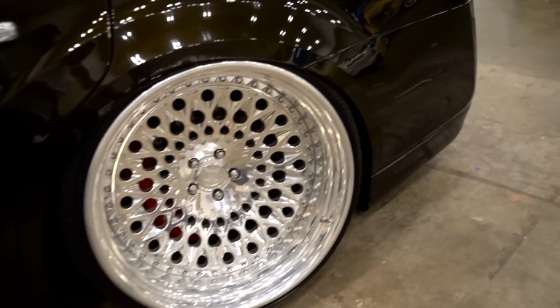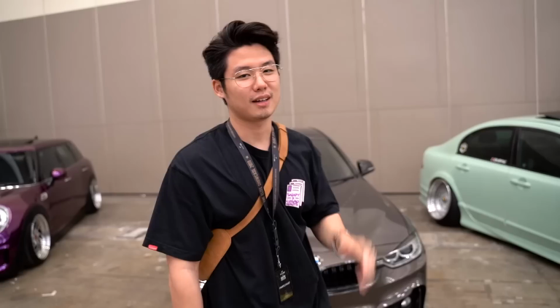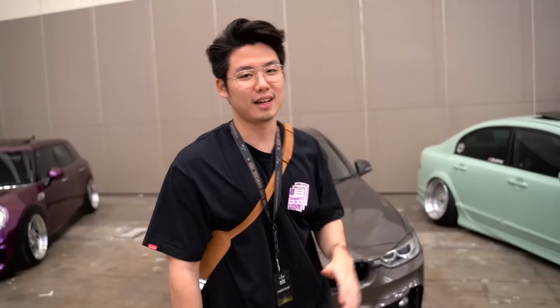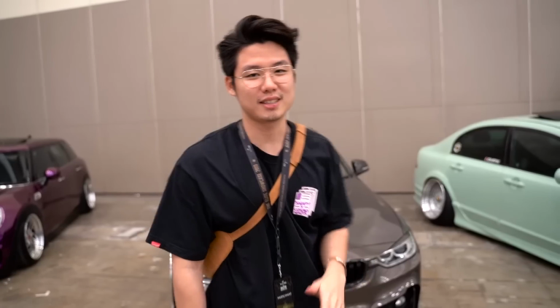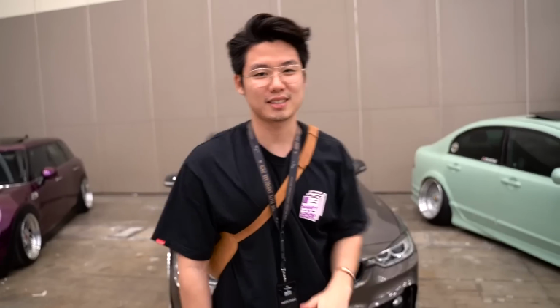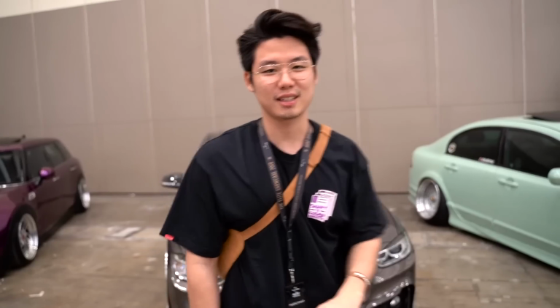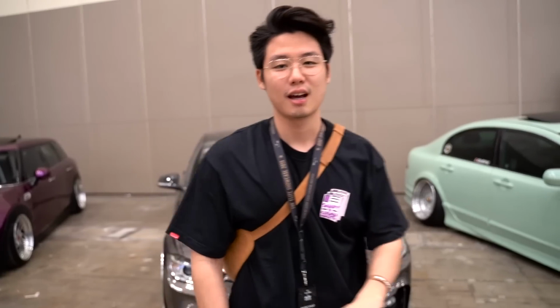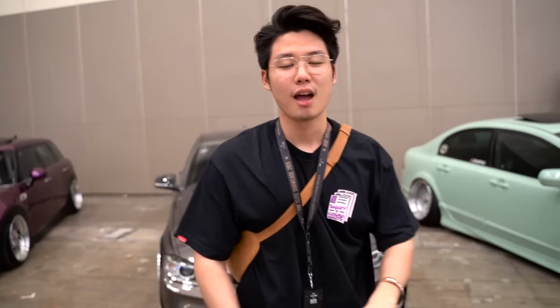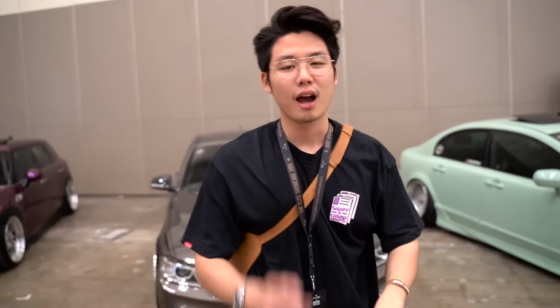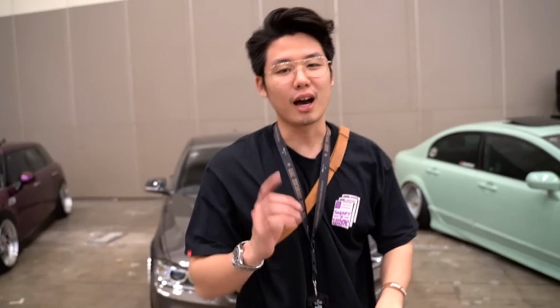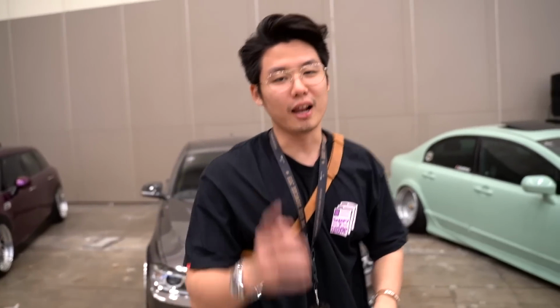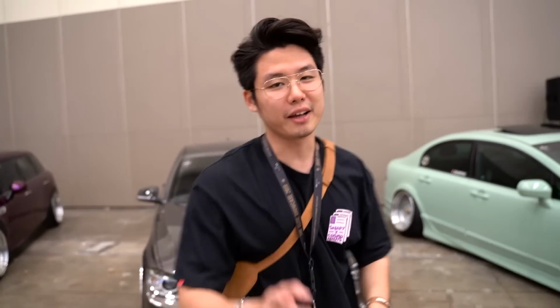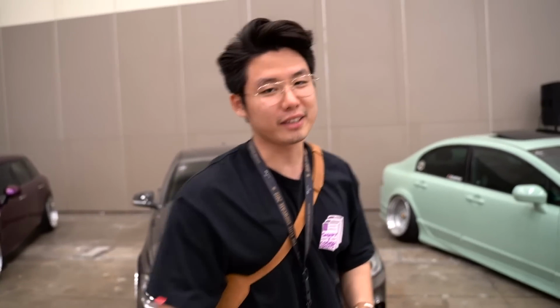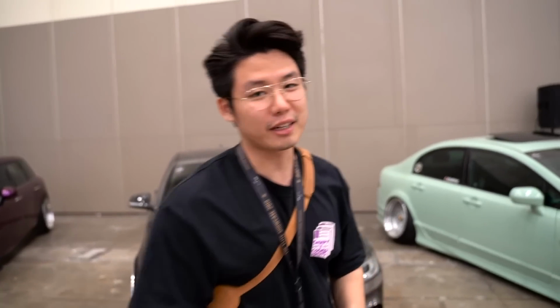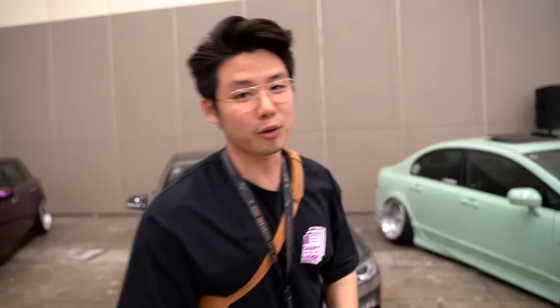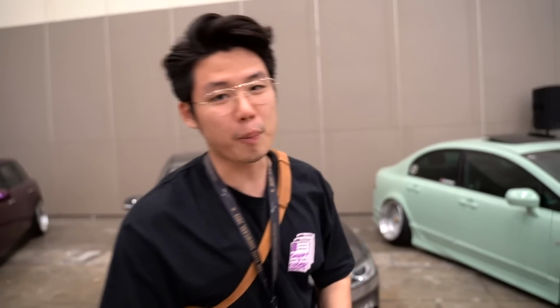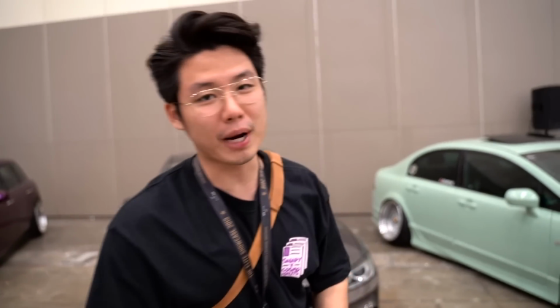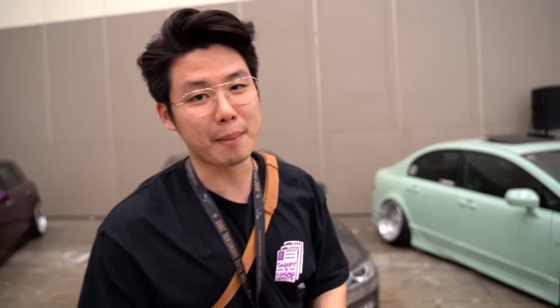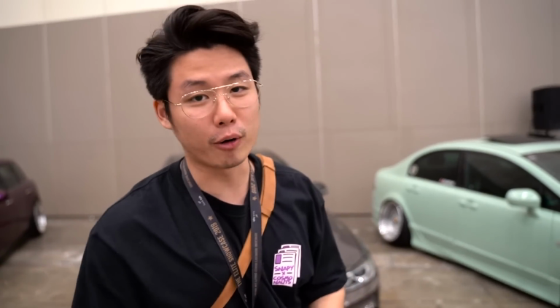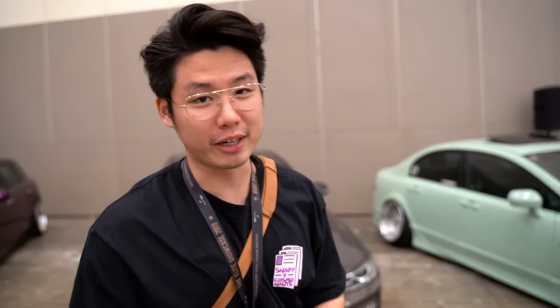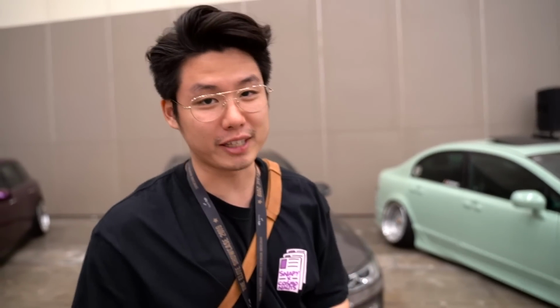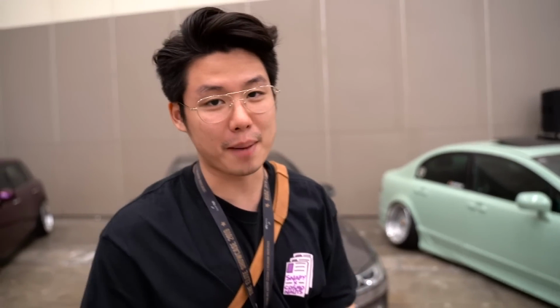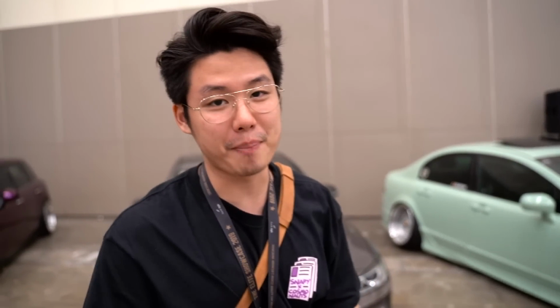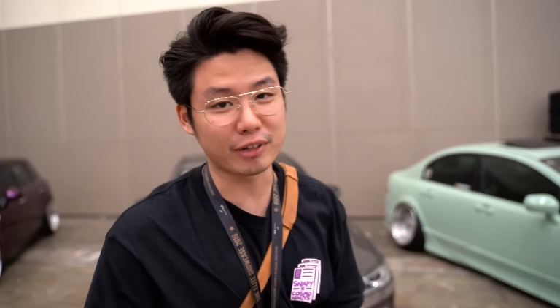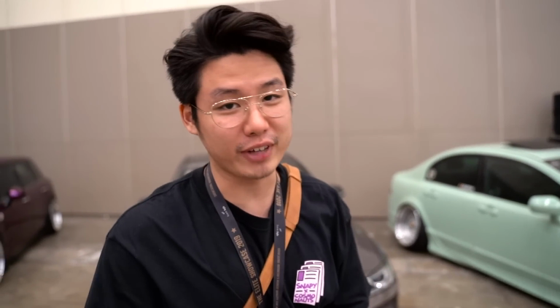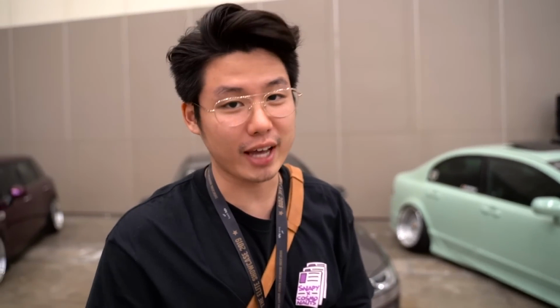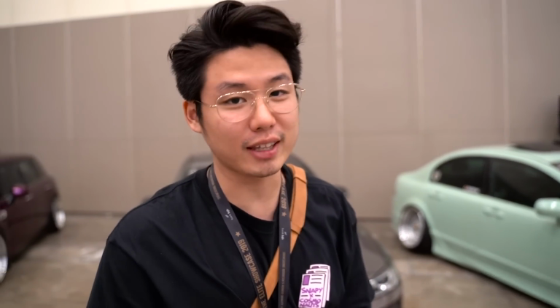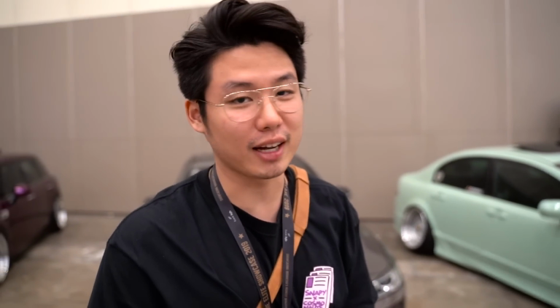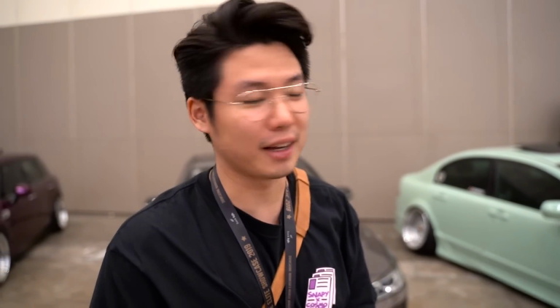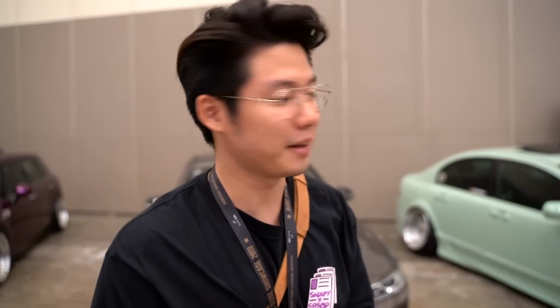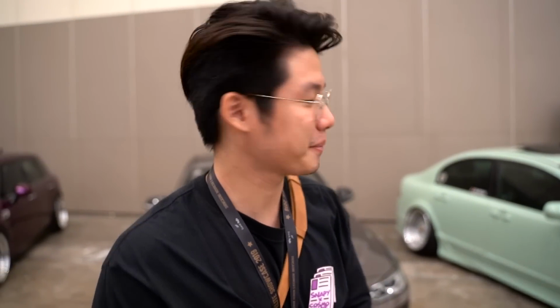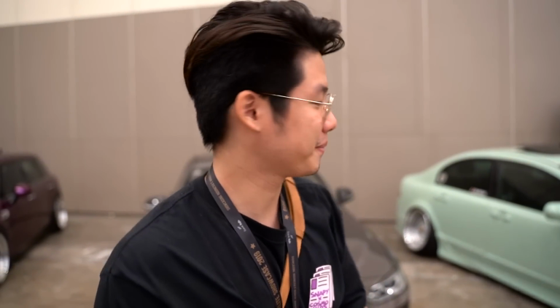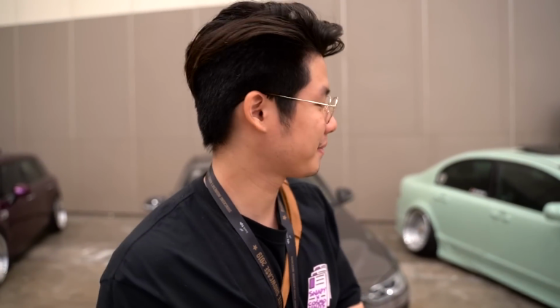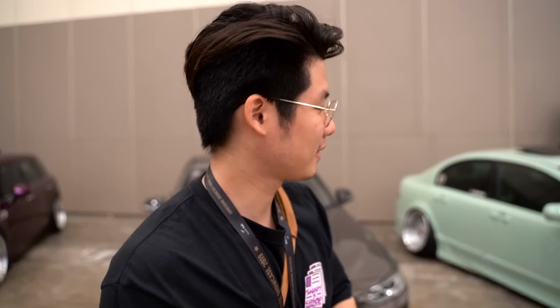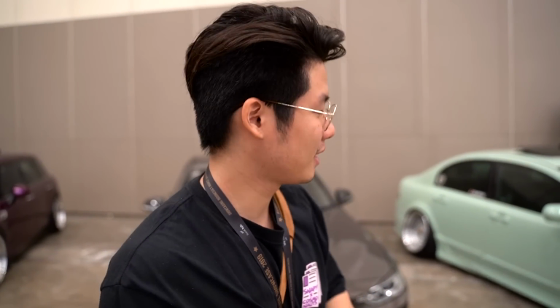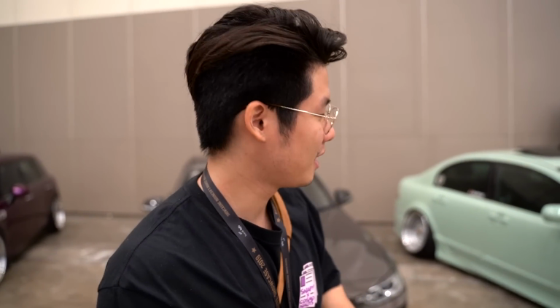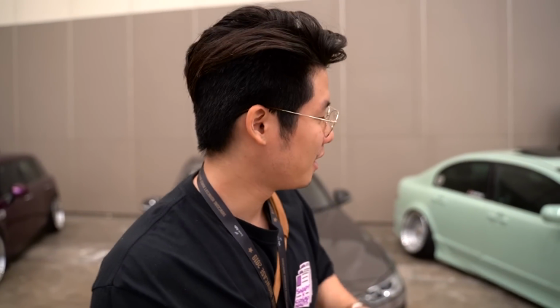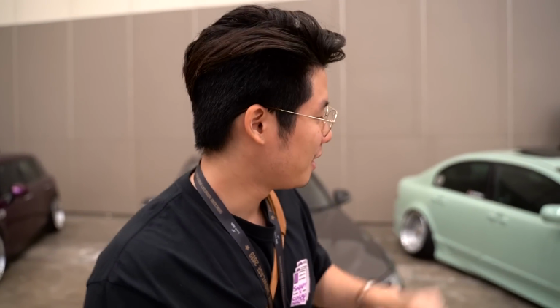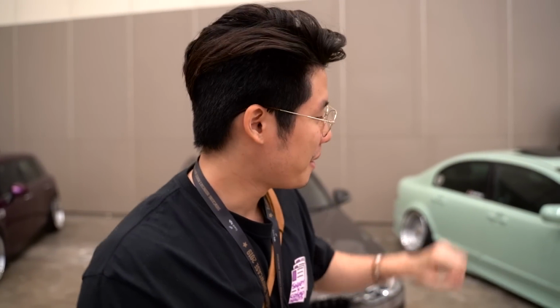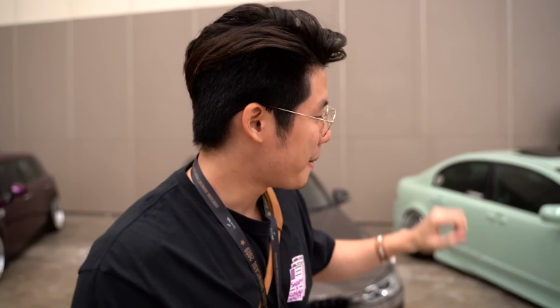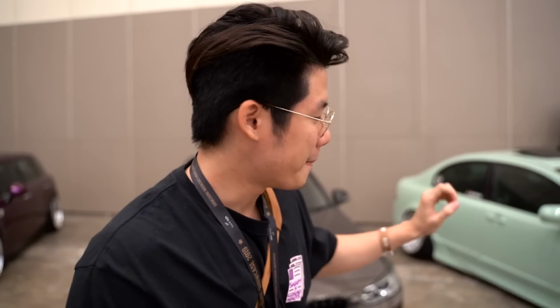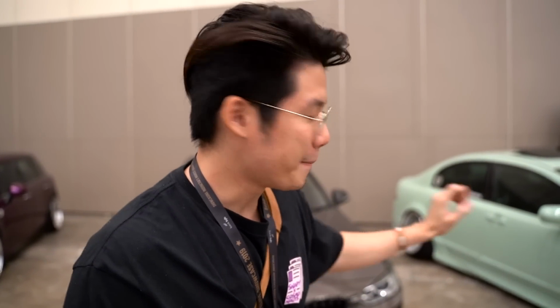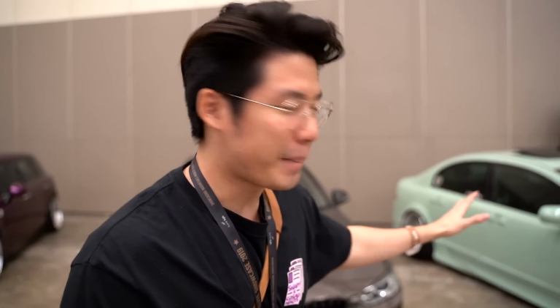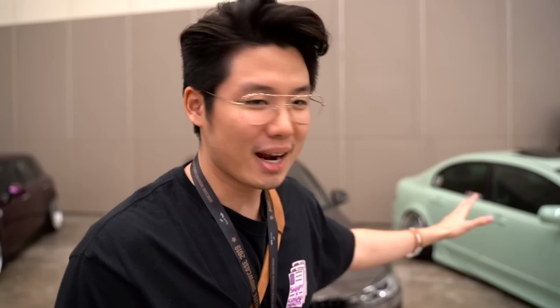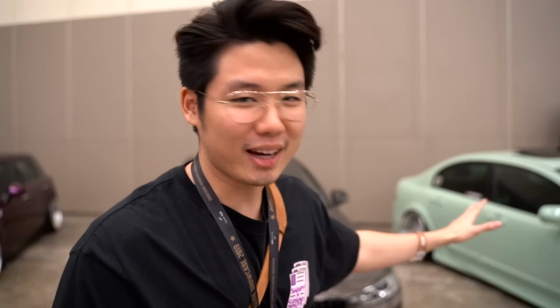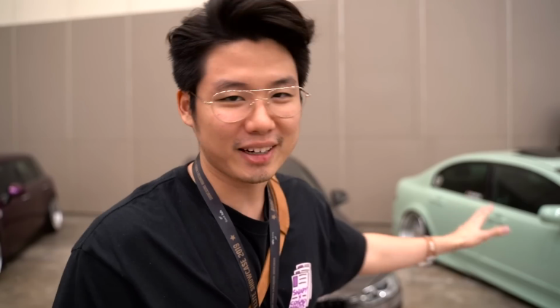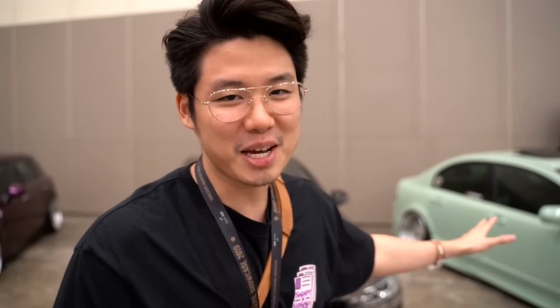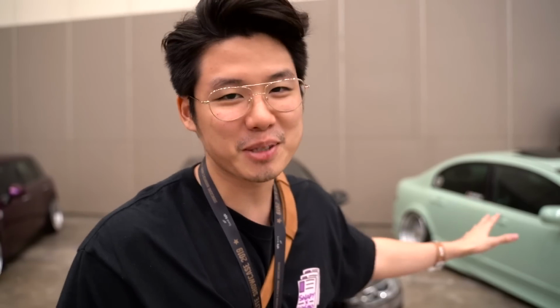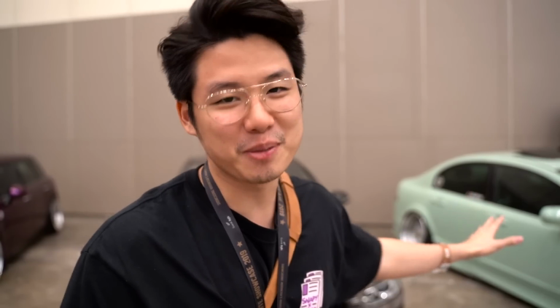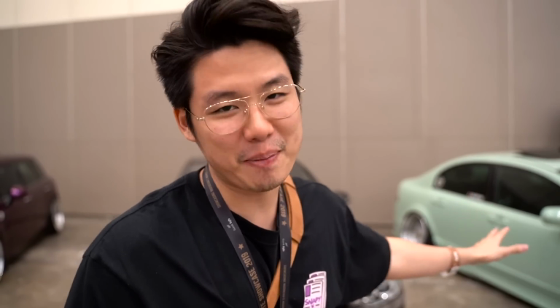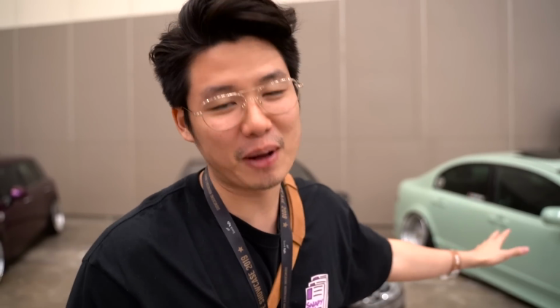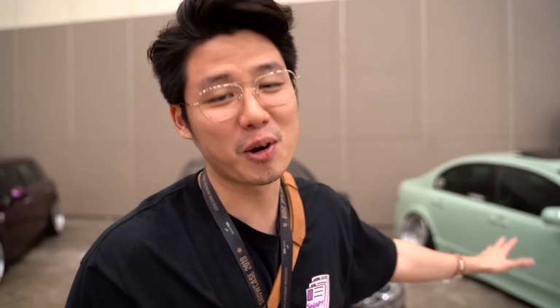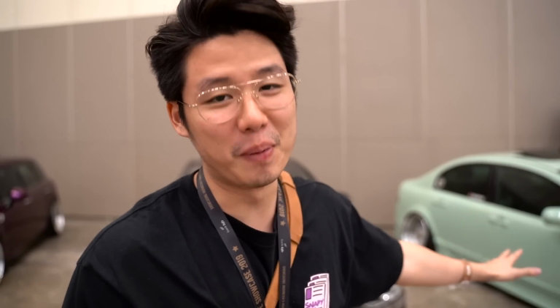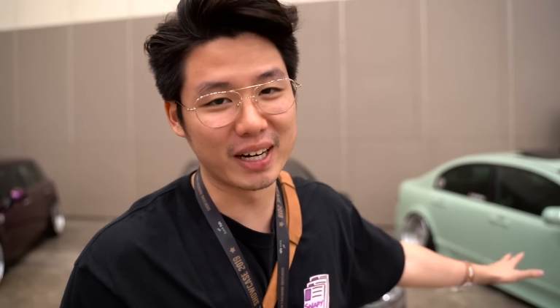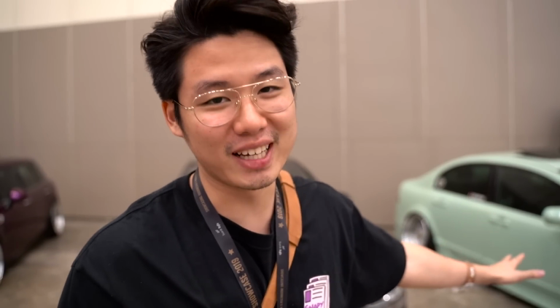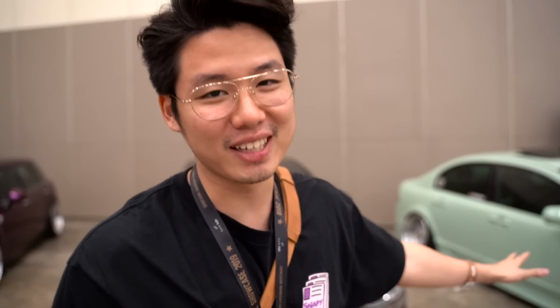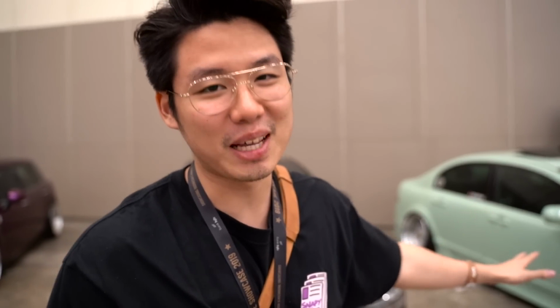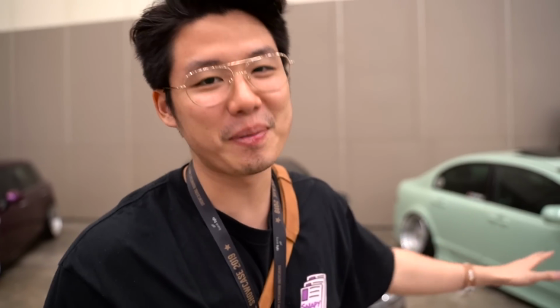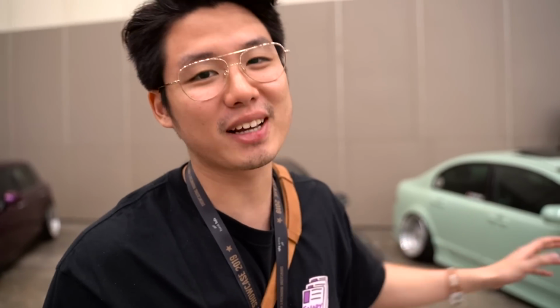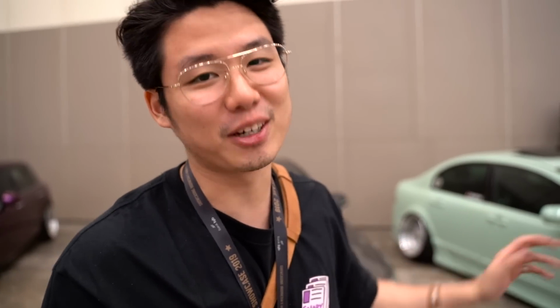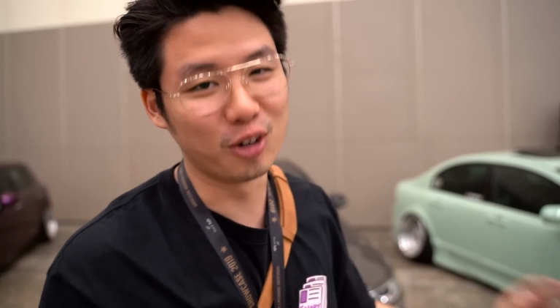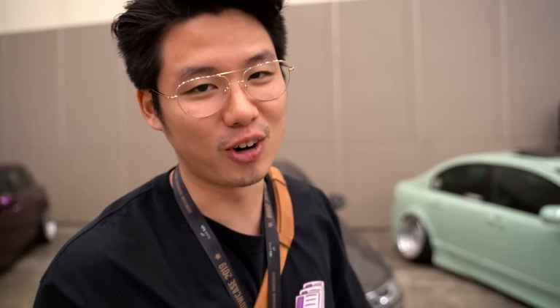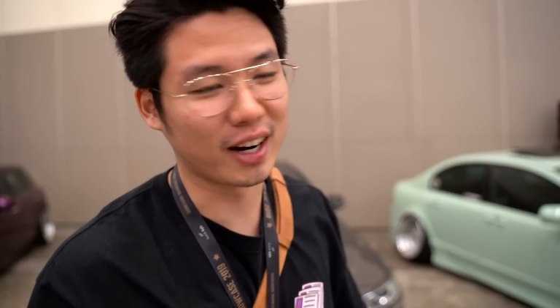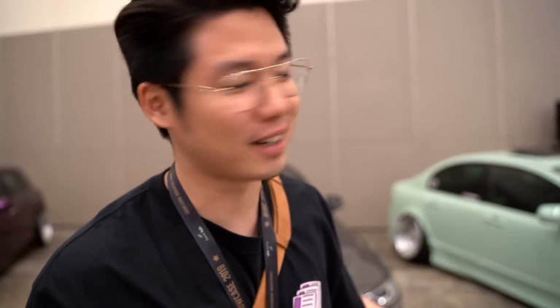Guys, do you remember that I built the V8? This is the one I bought, but it was the first time.